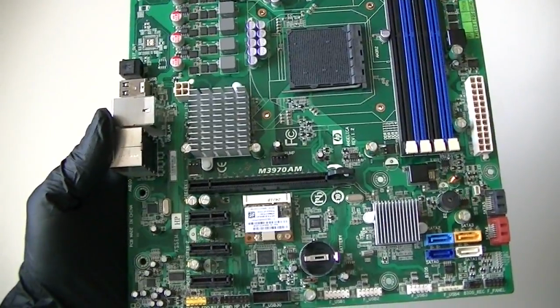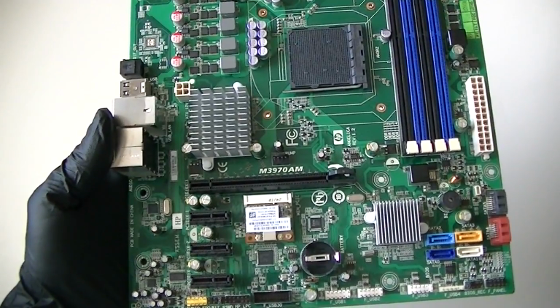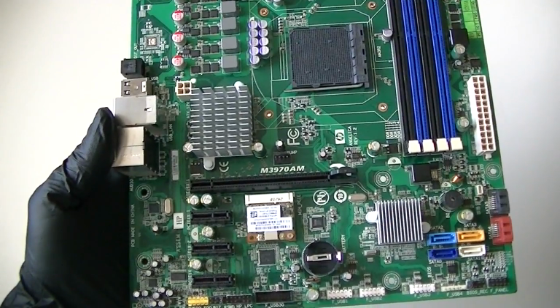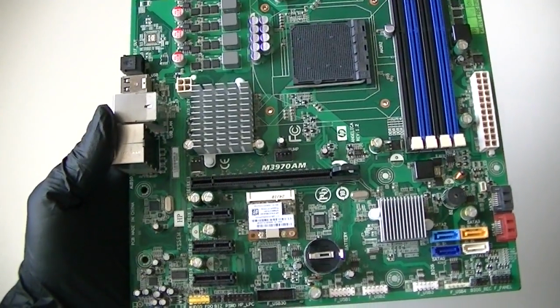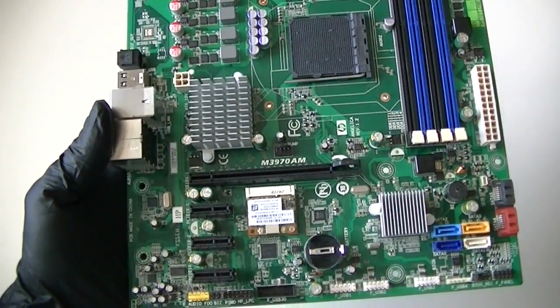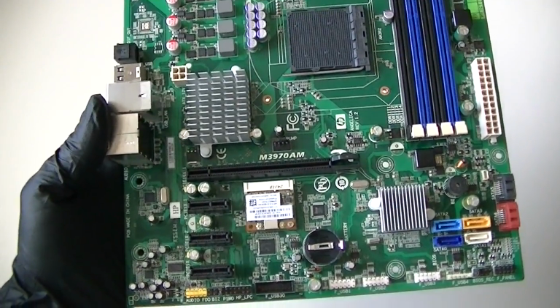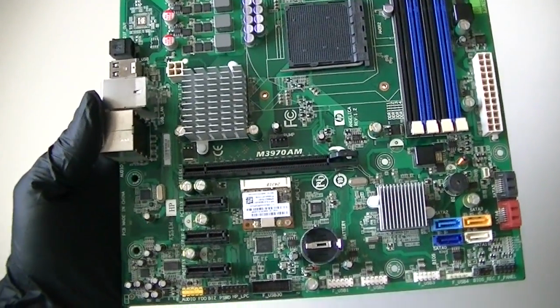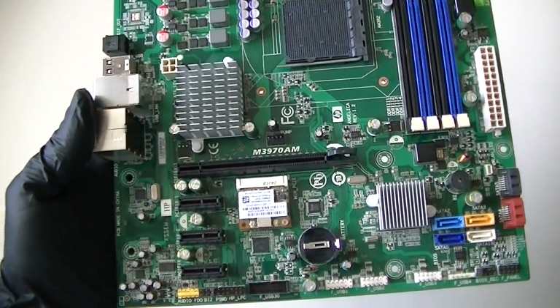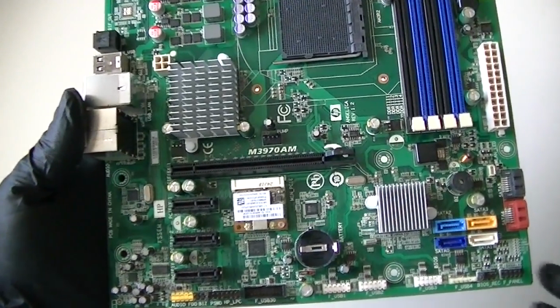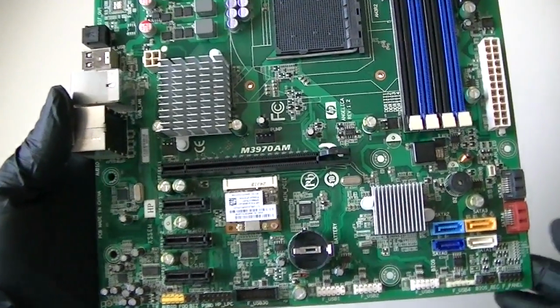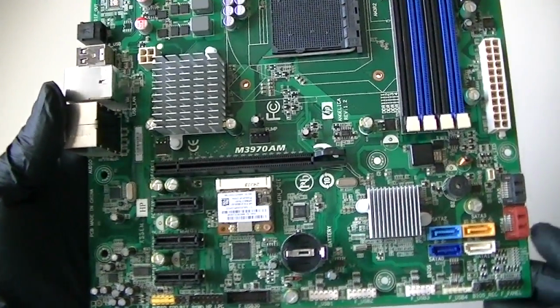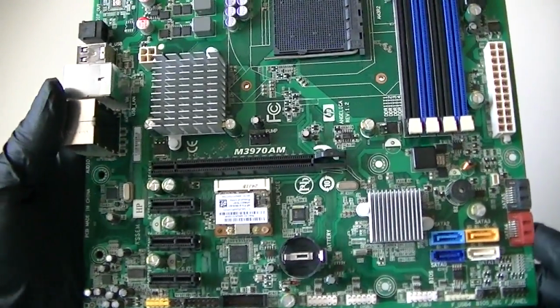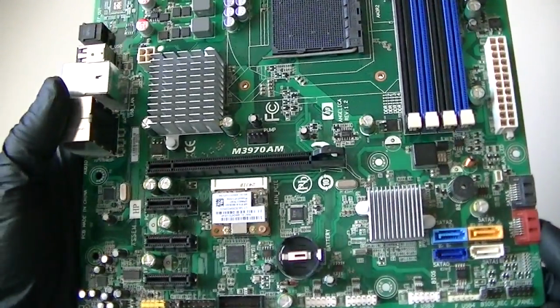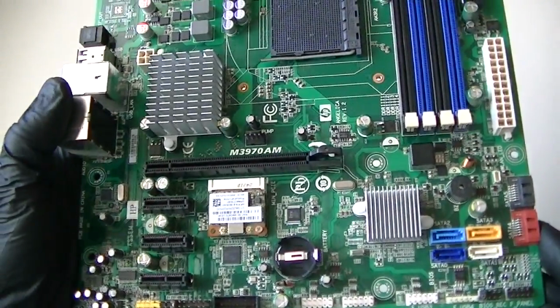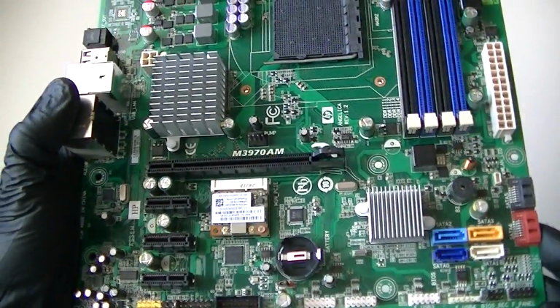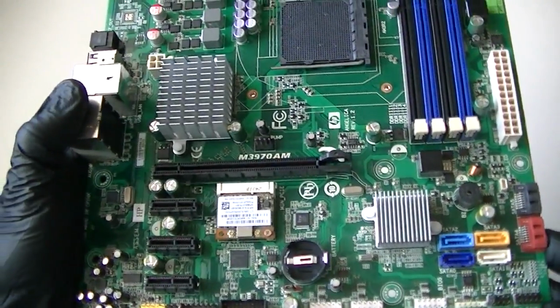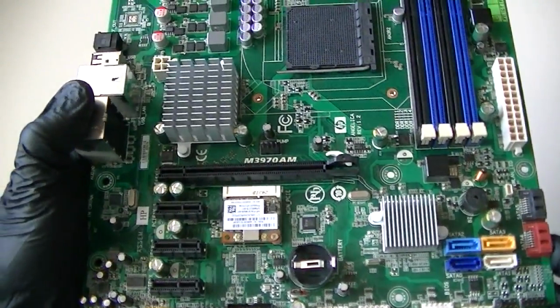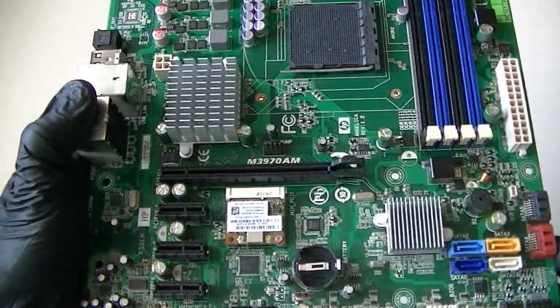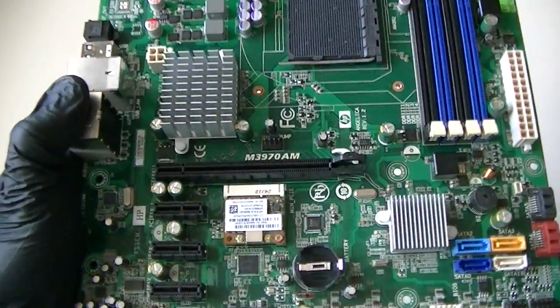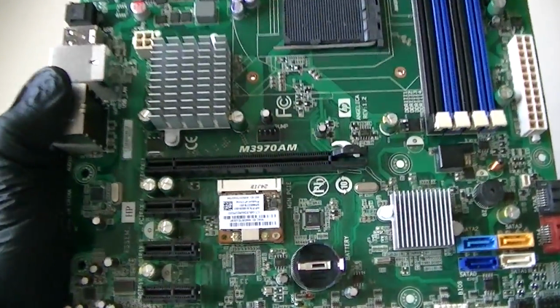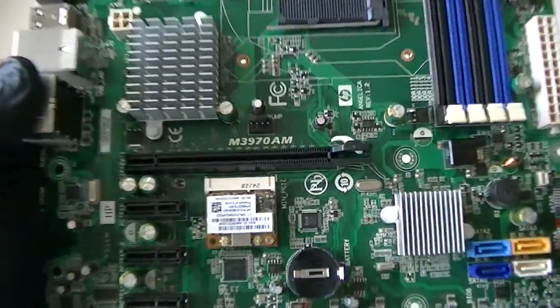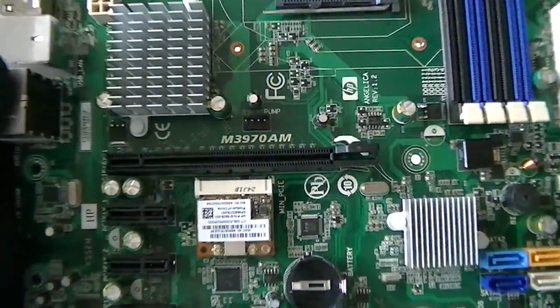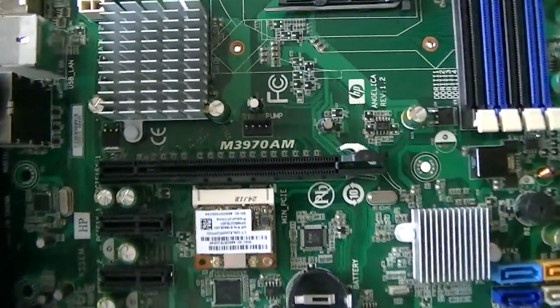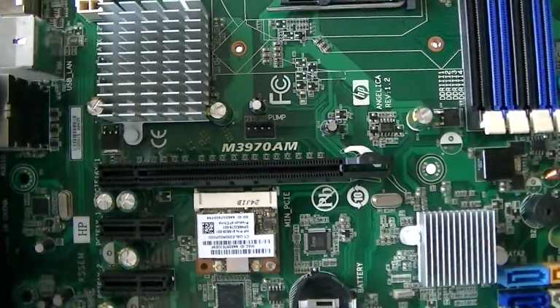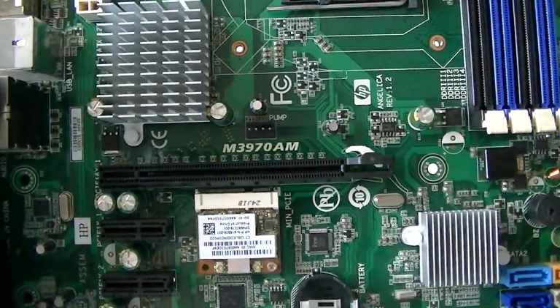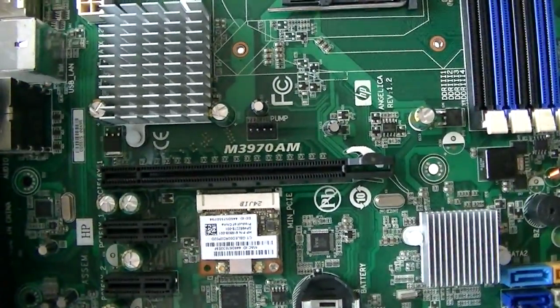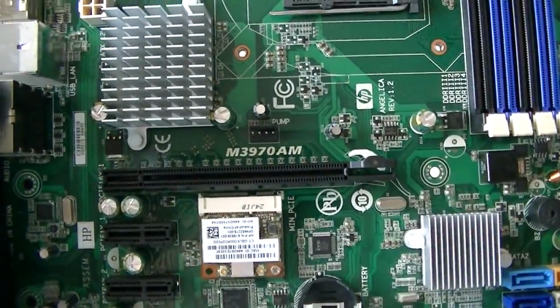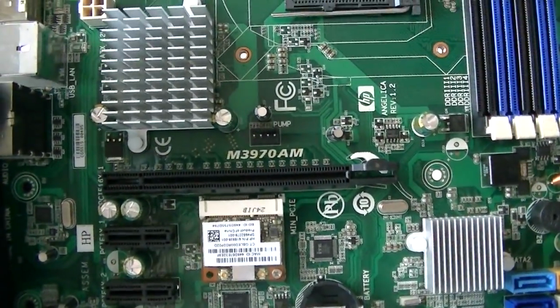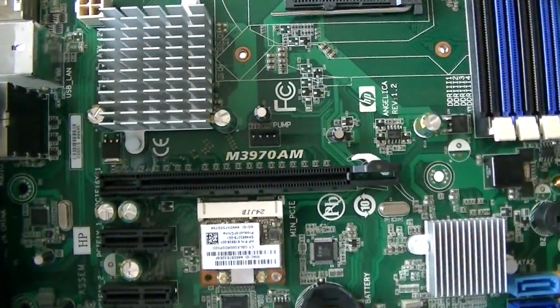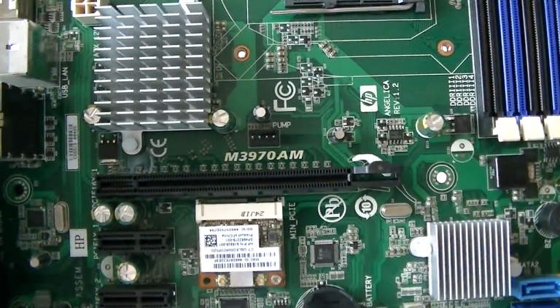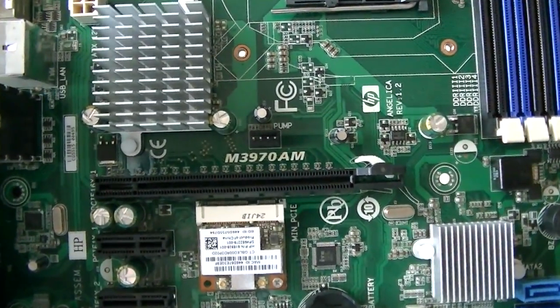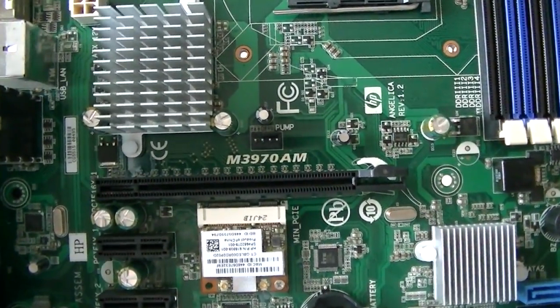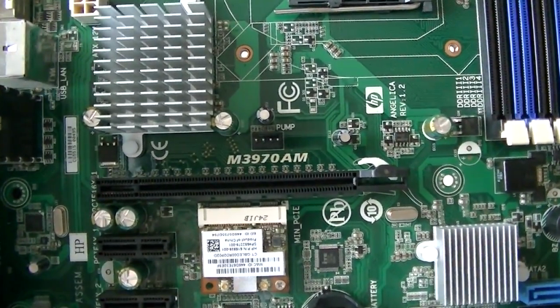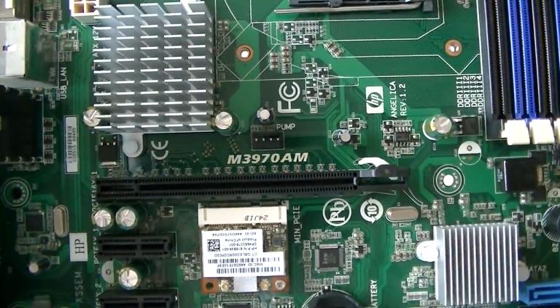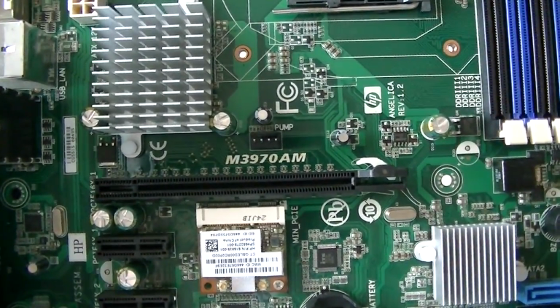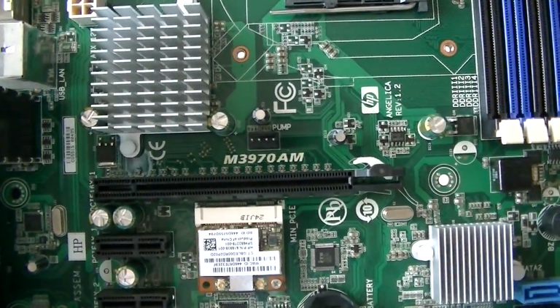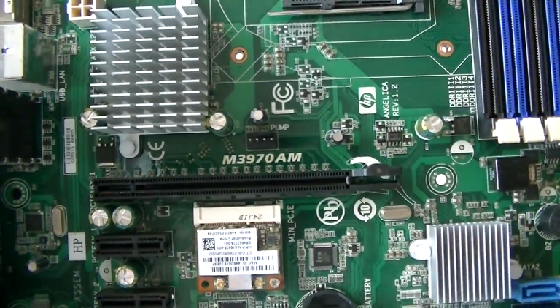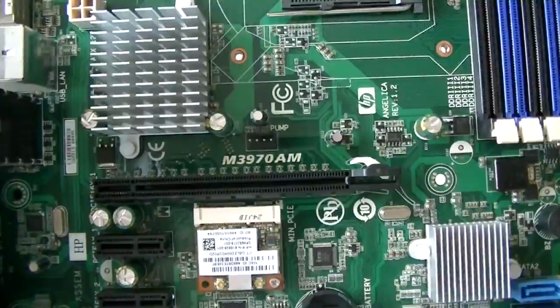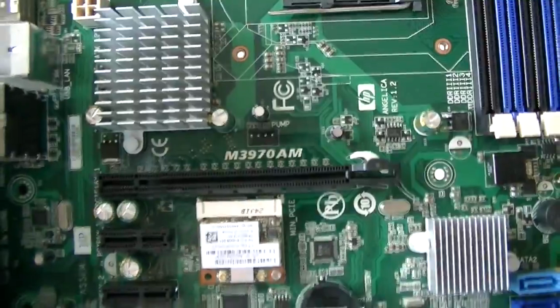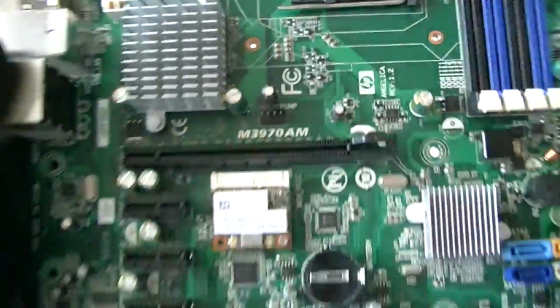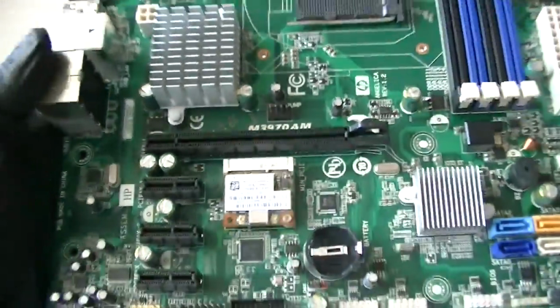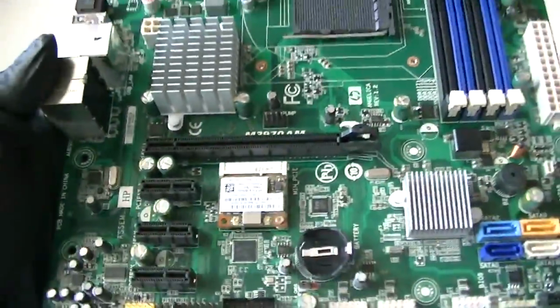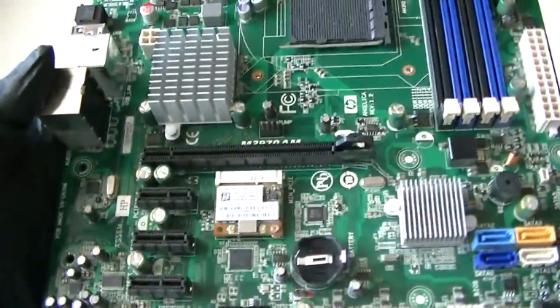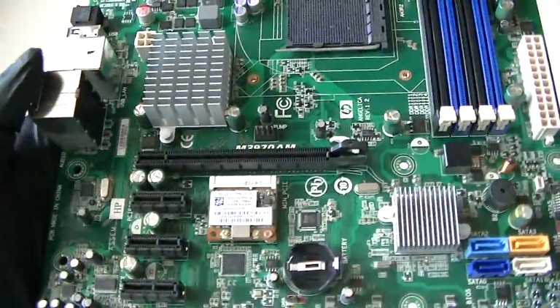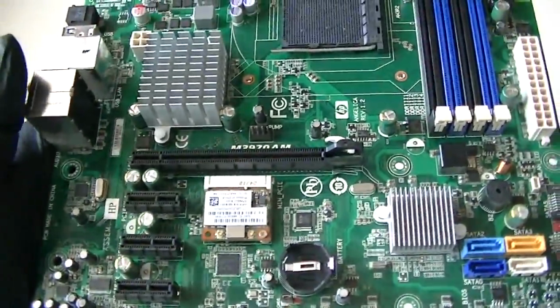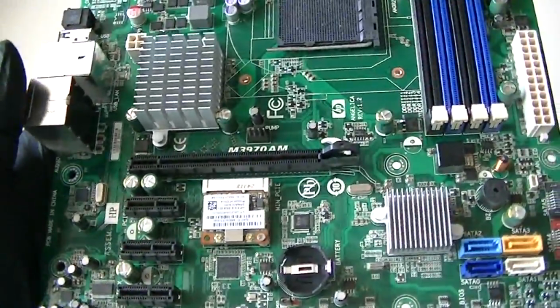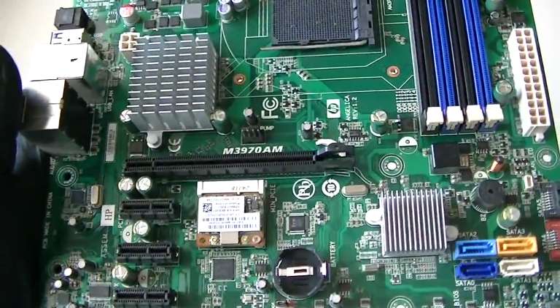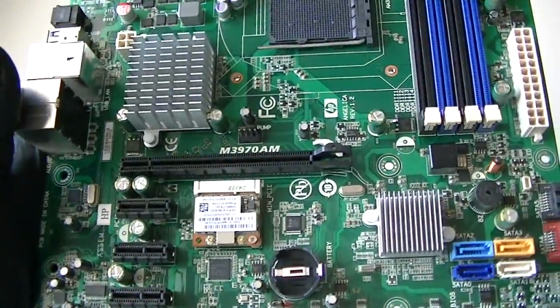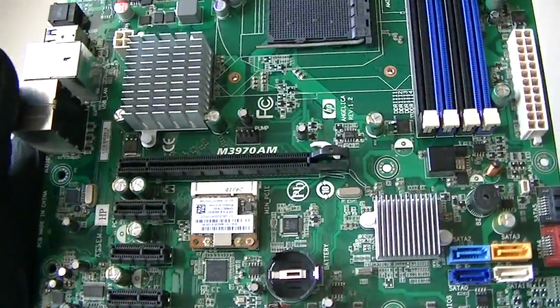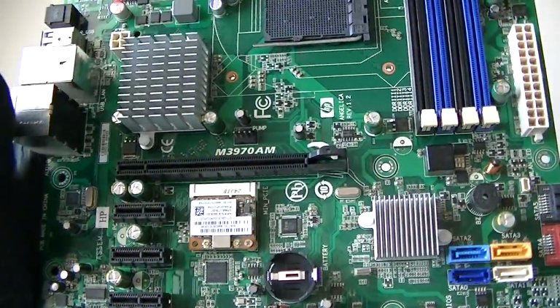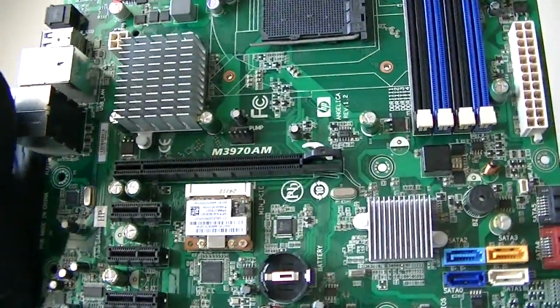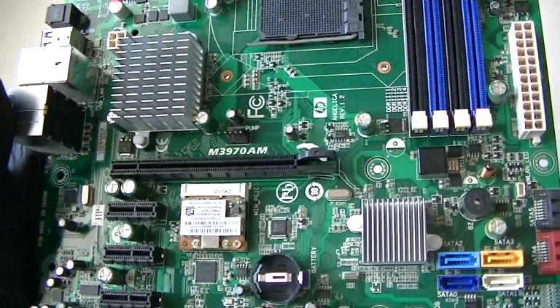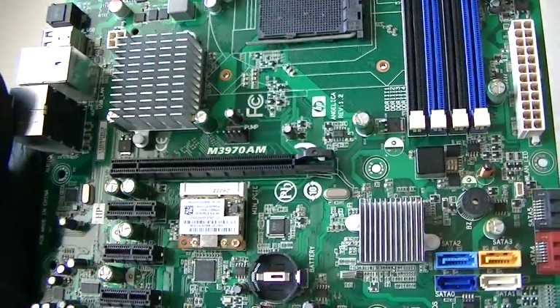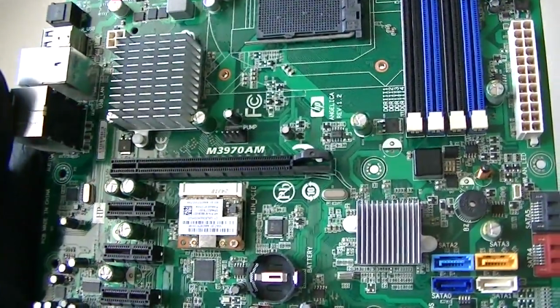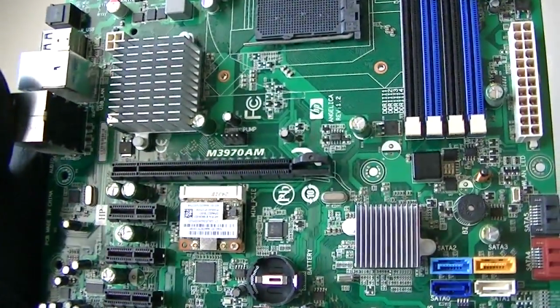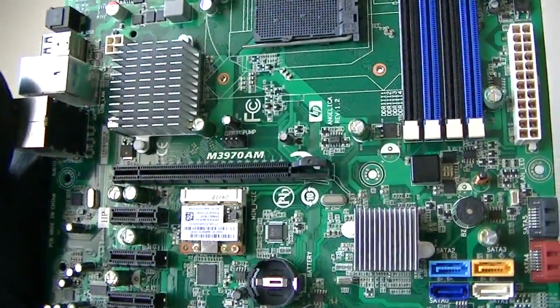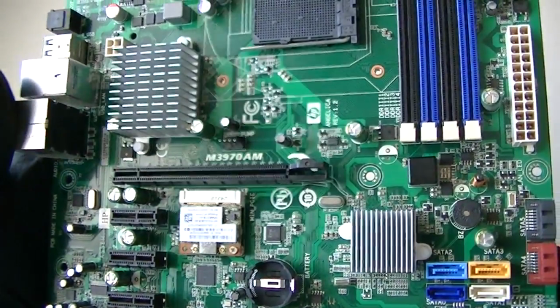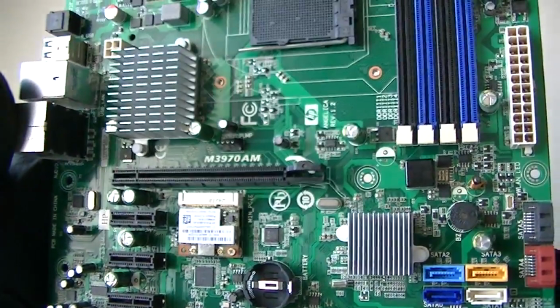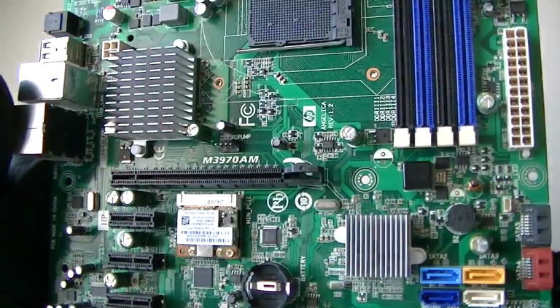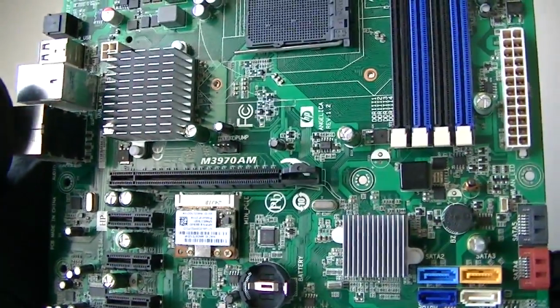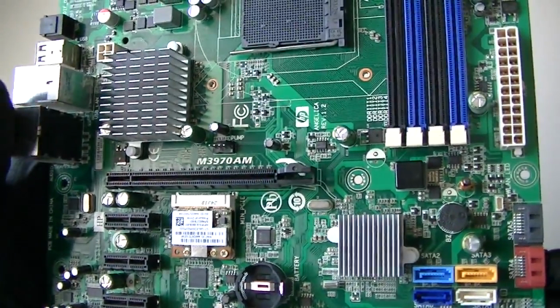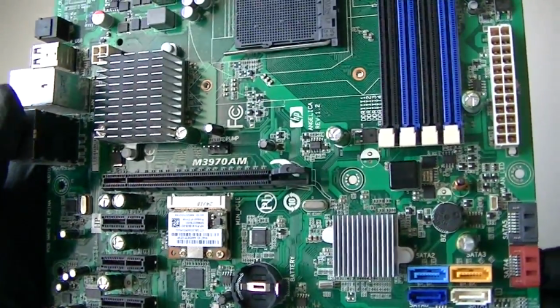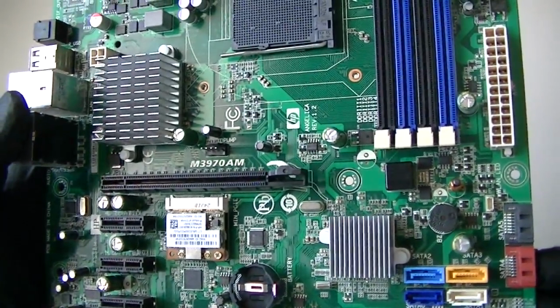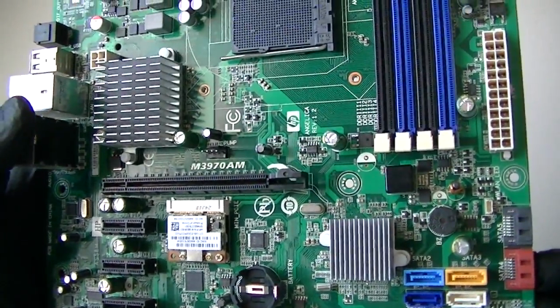This is MXKDI with another motherboard, M397AM. This is from HP, this is a MicroATX.